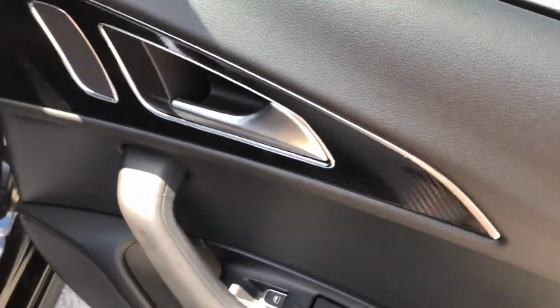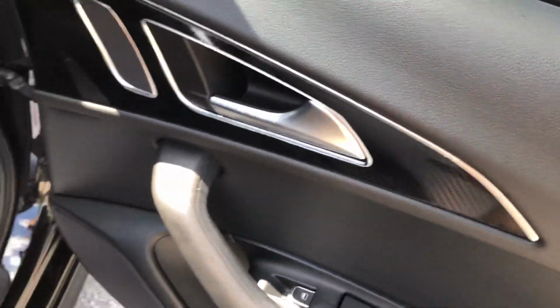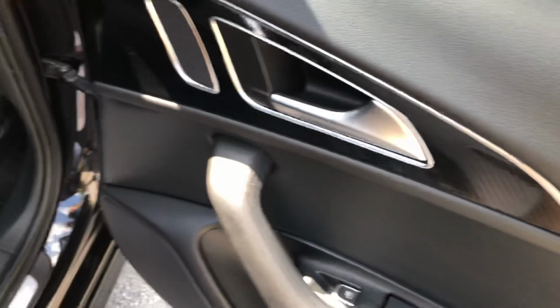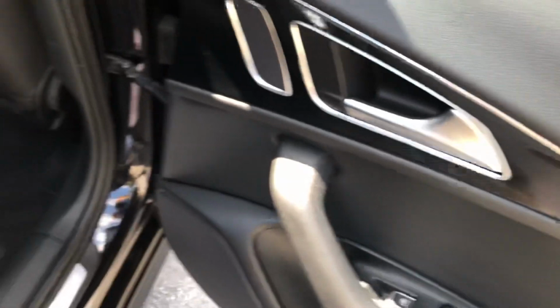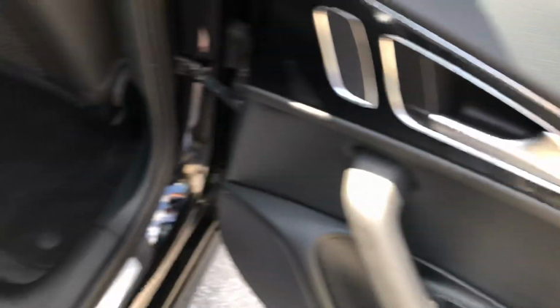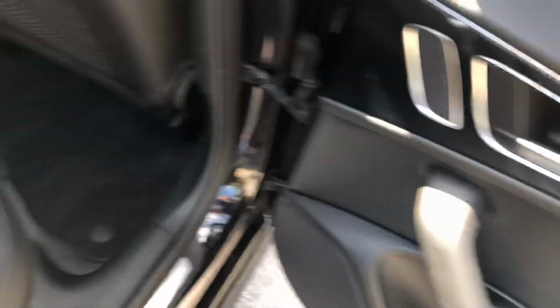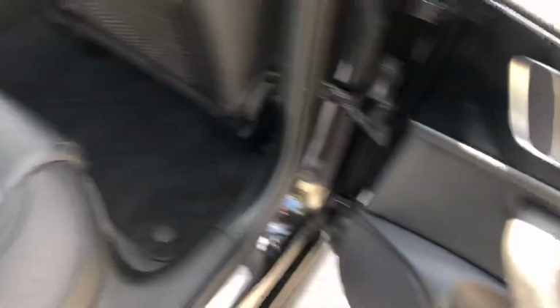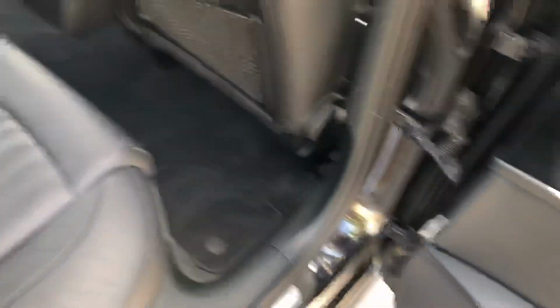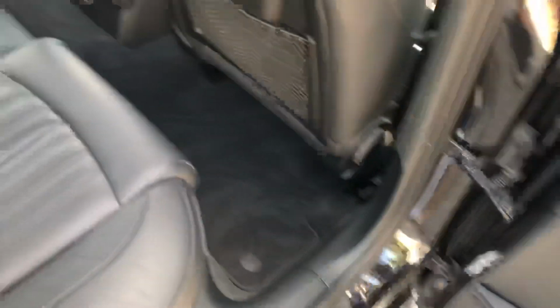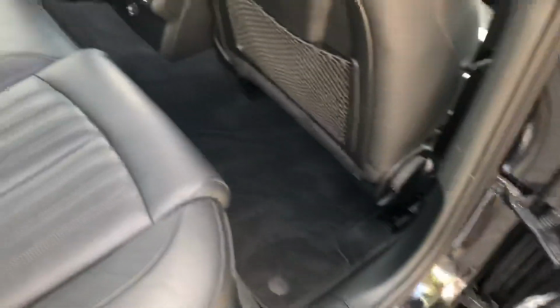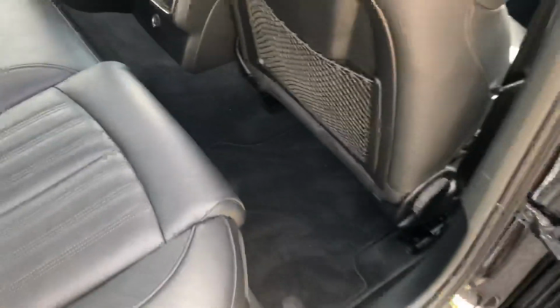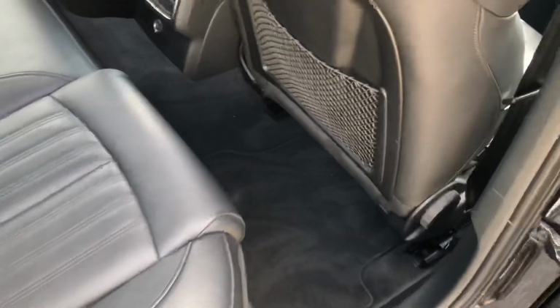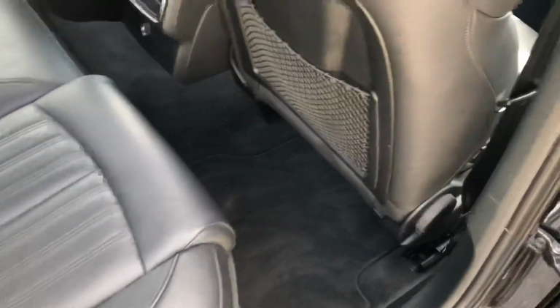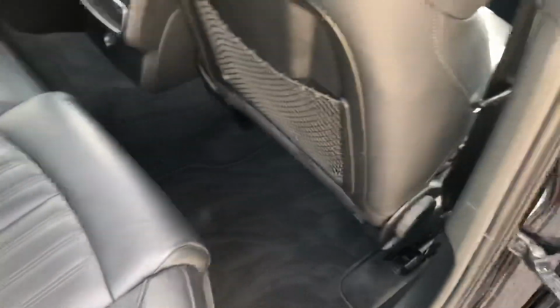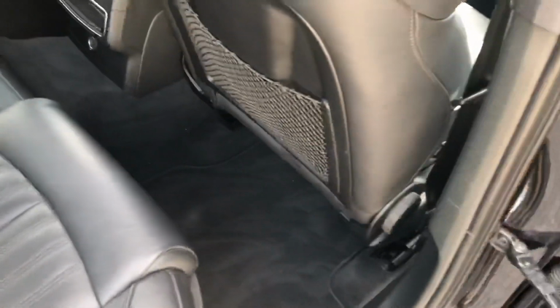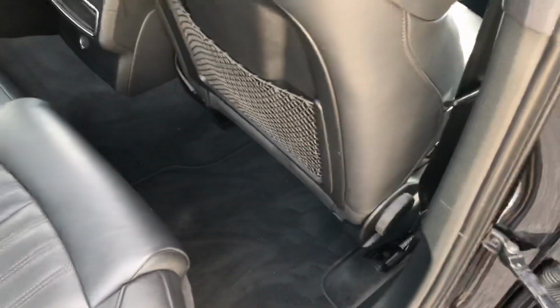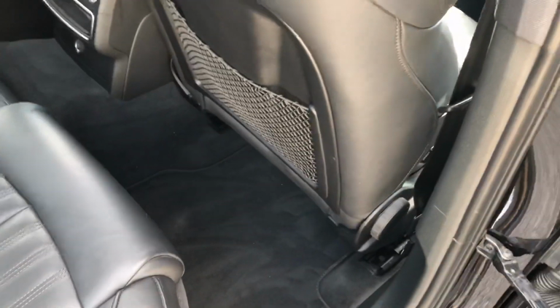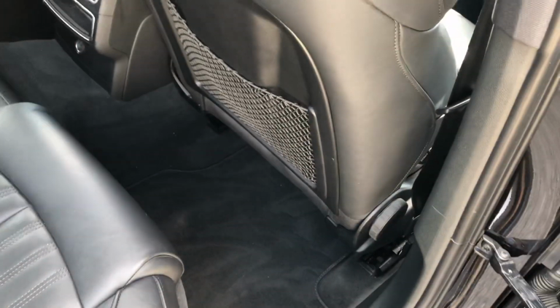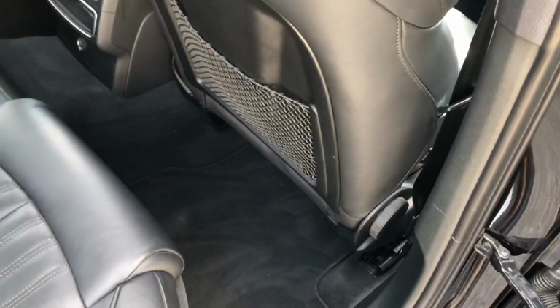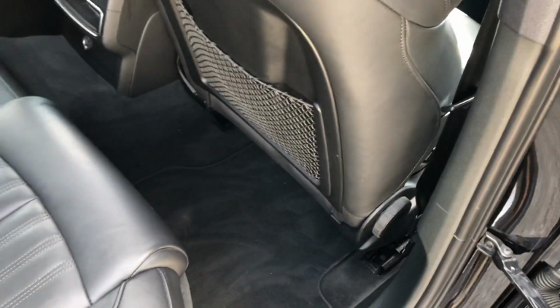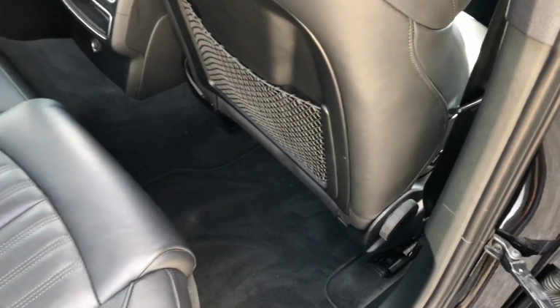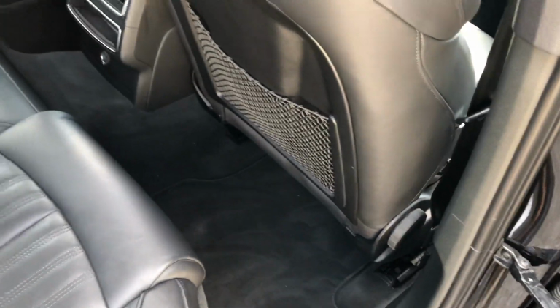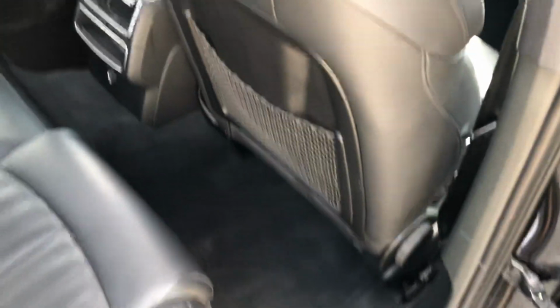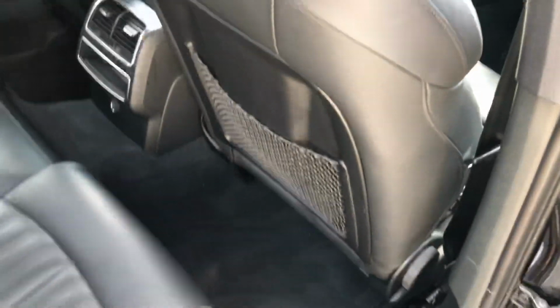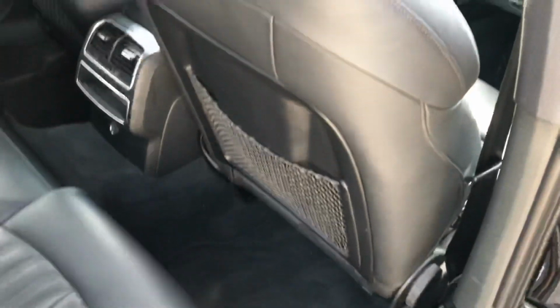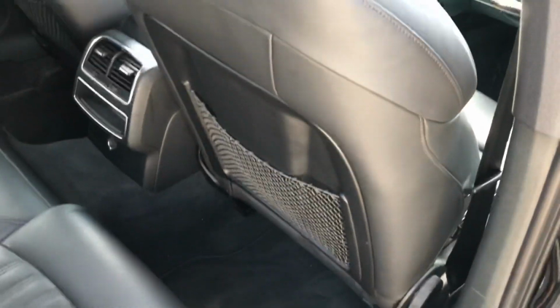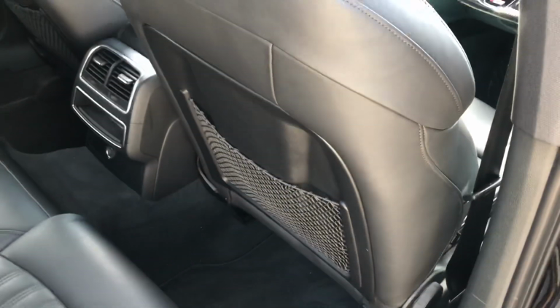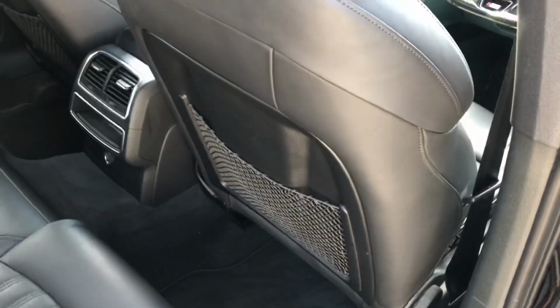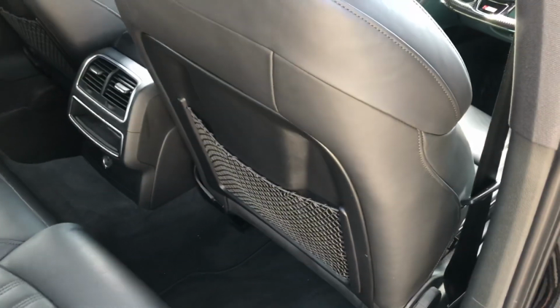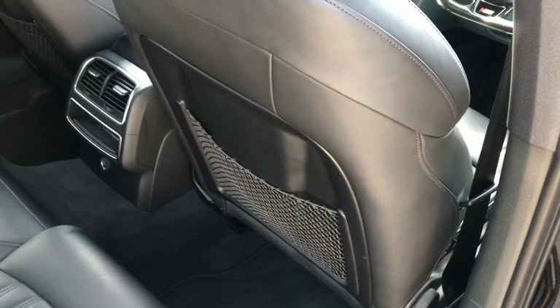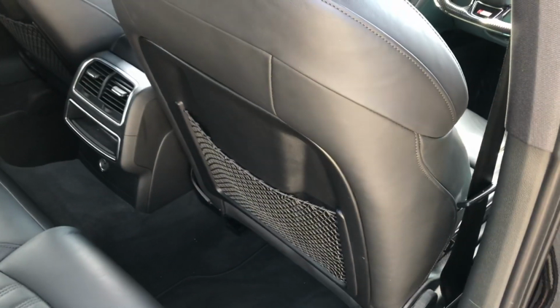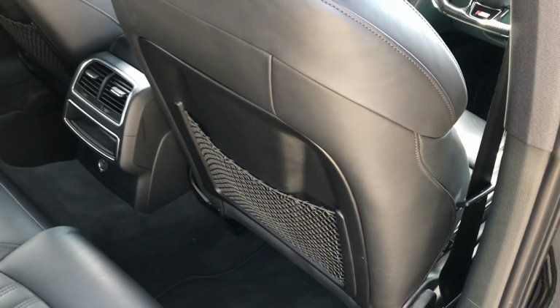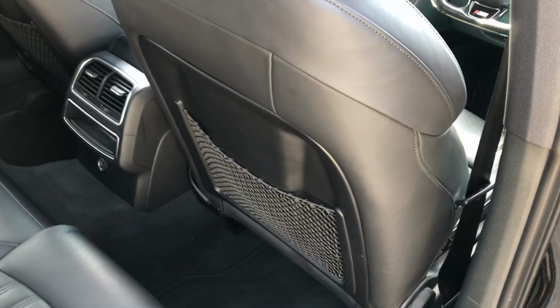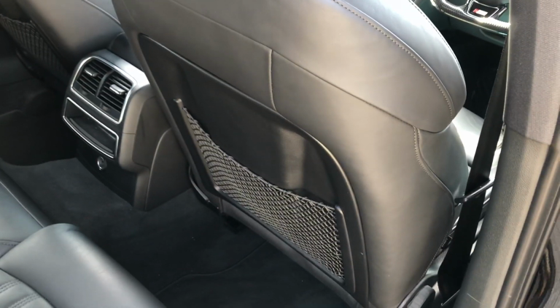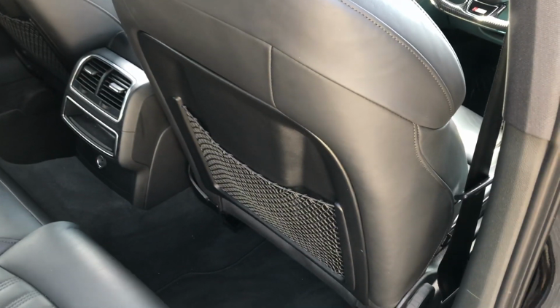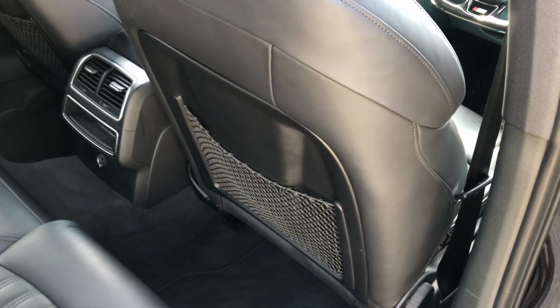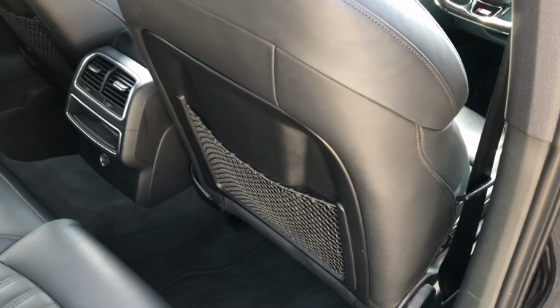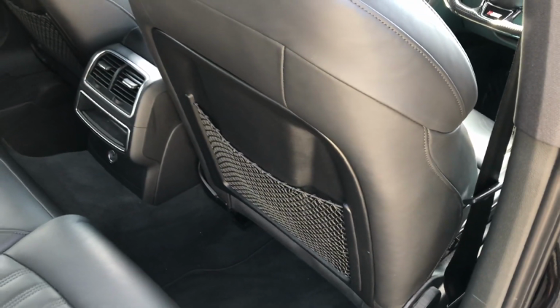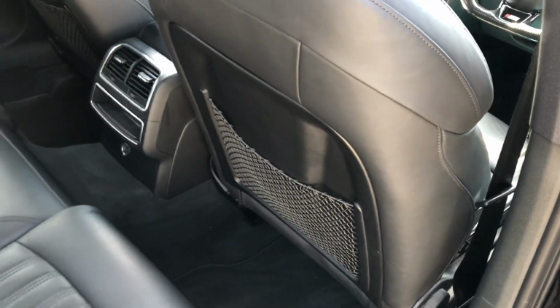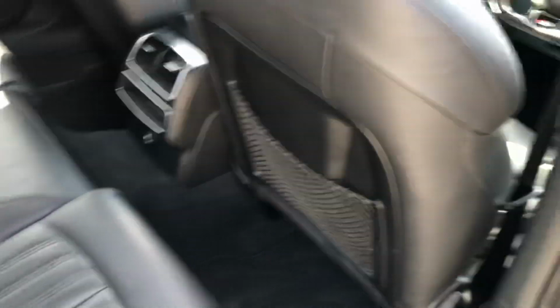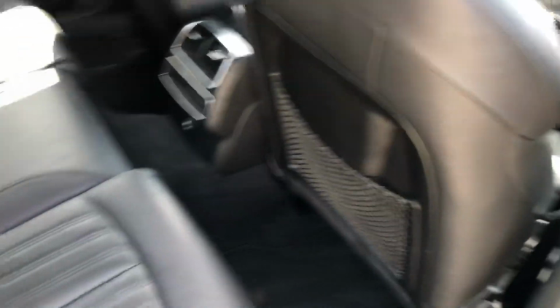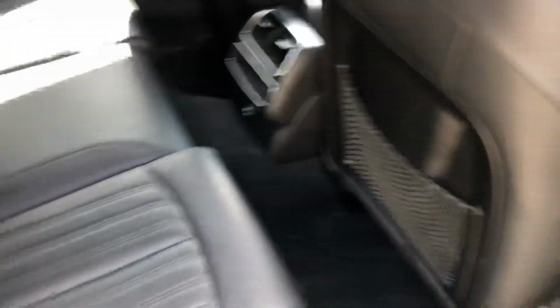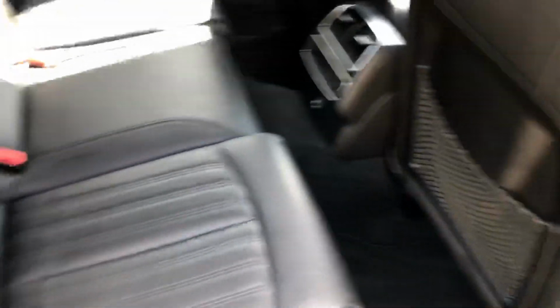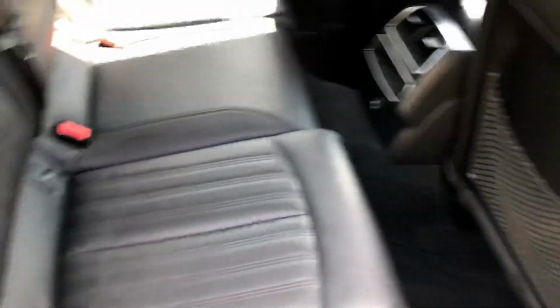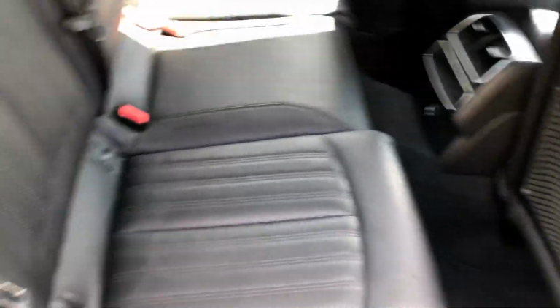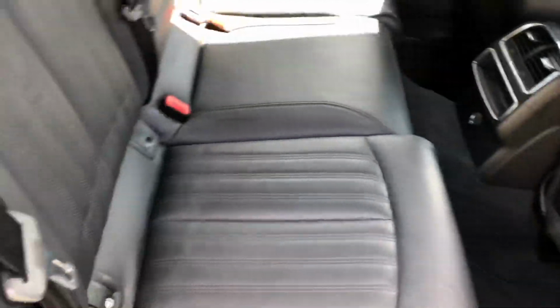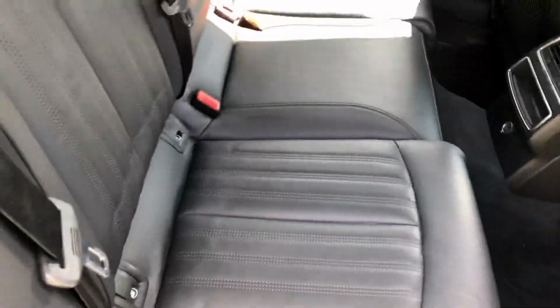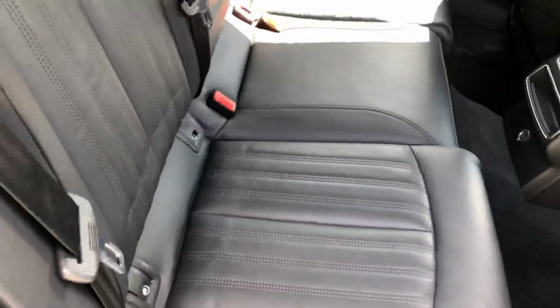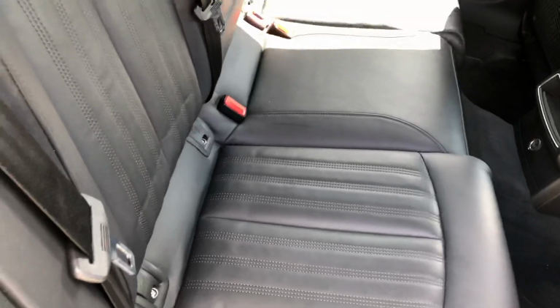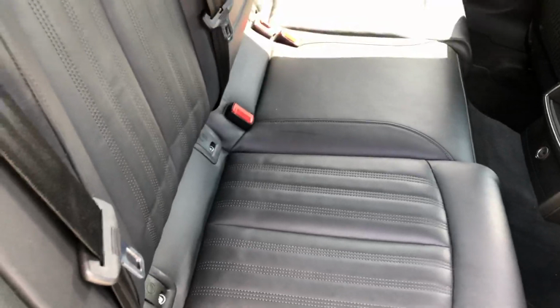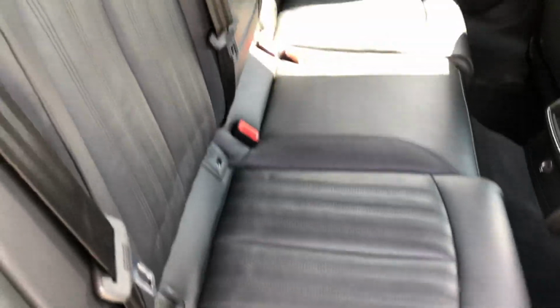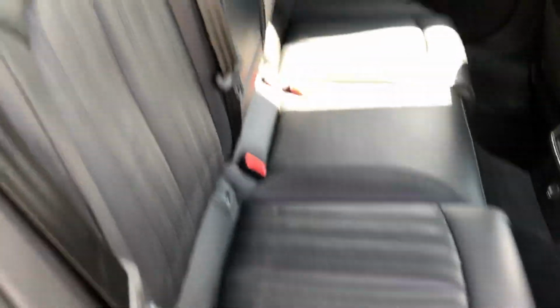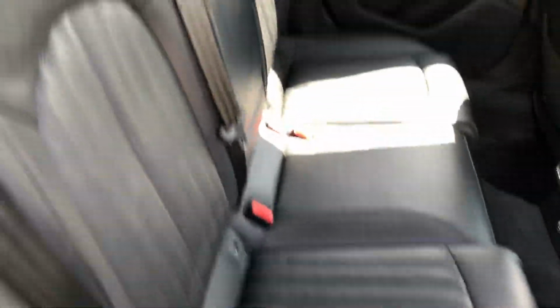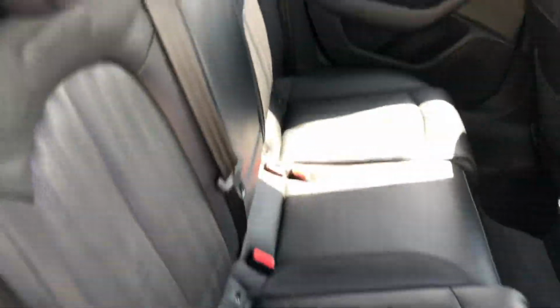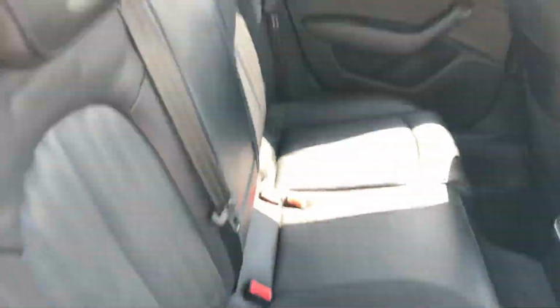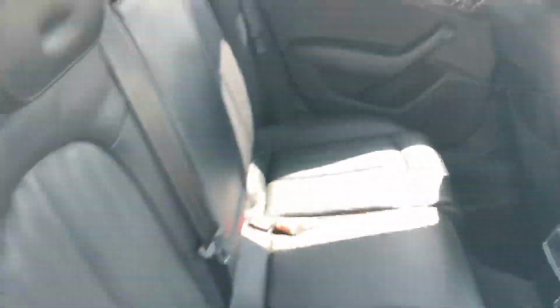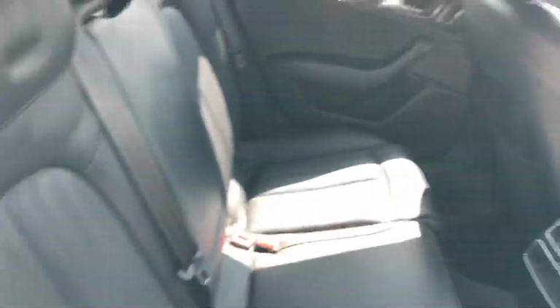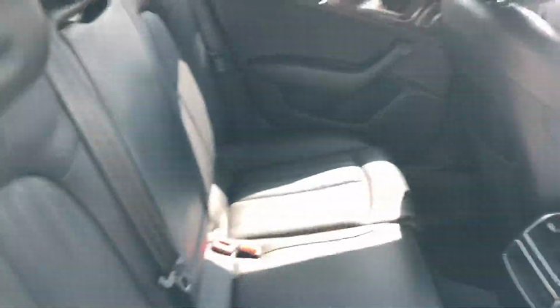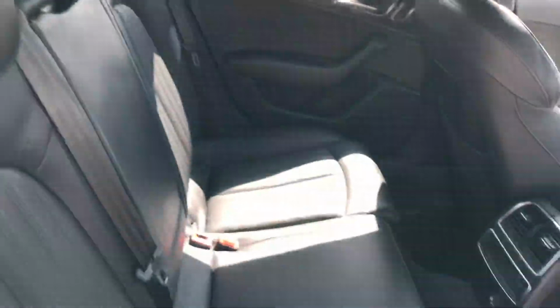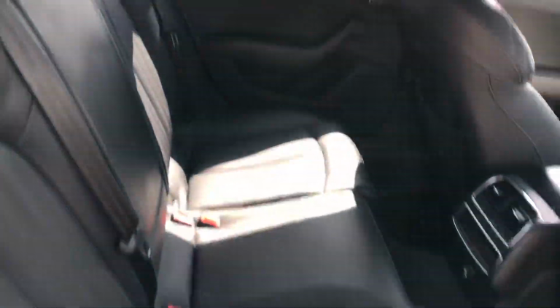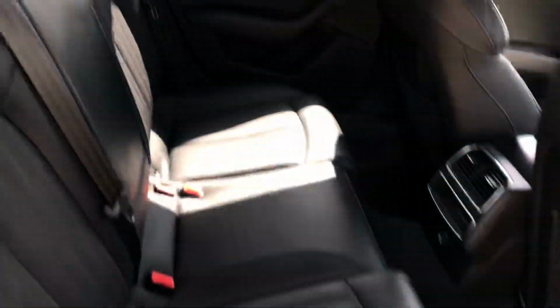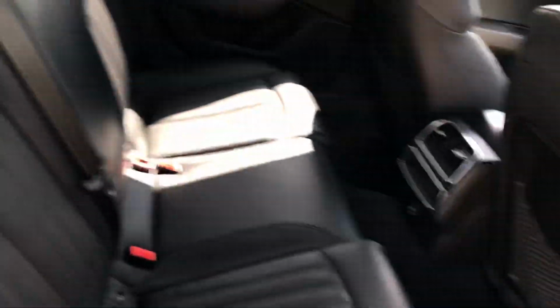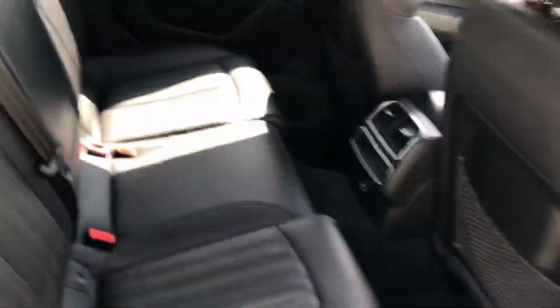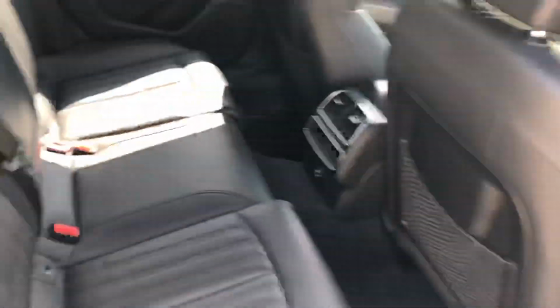Inside we've got carbon fiber style trim, a full set of carpet mats, additional storage in the back of the seats, ISOFIX points and a full leather interior.